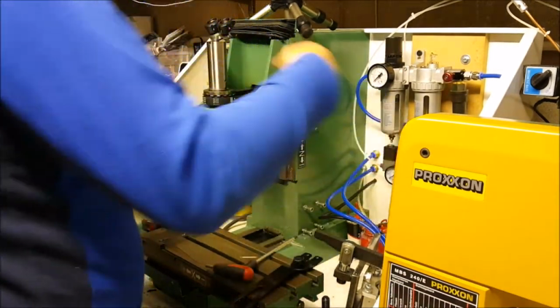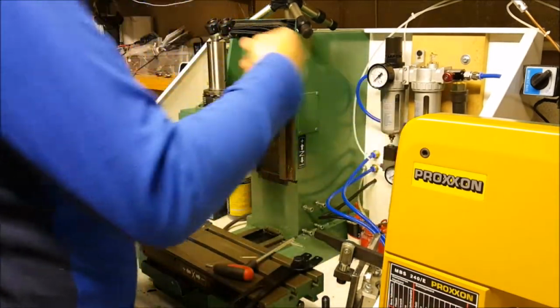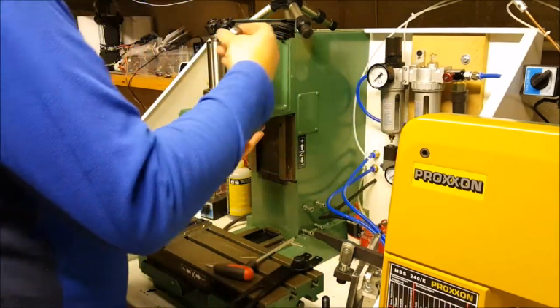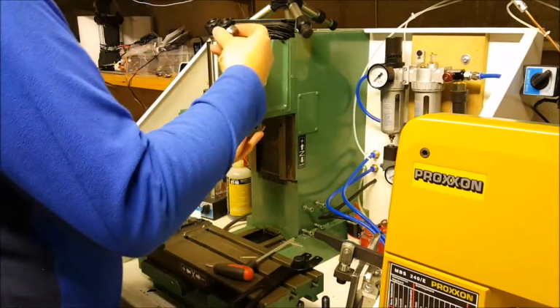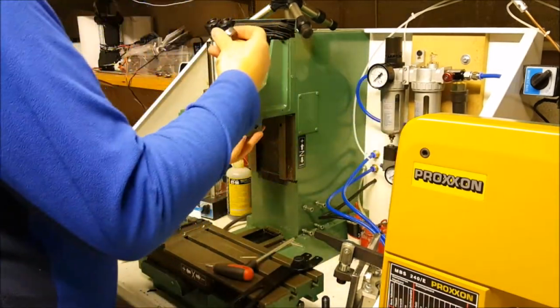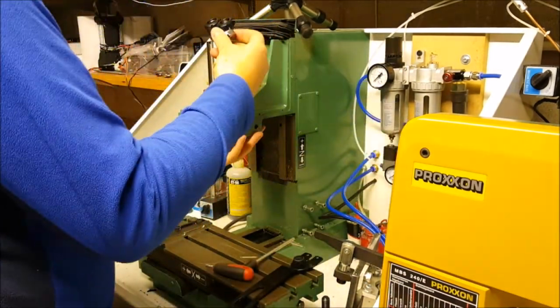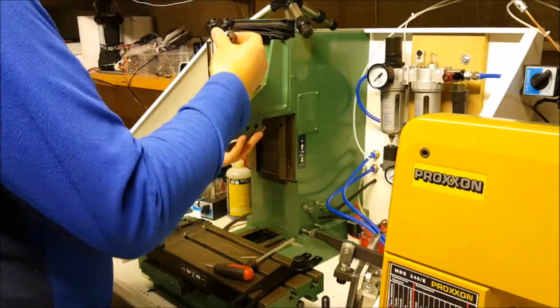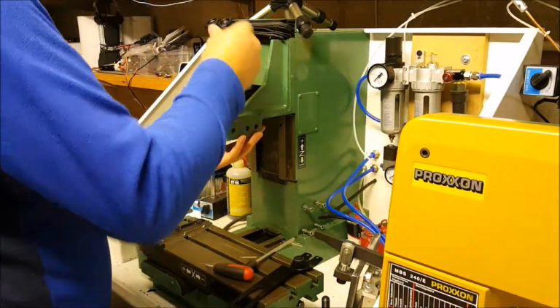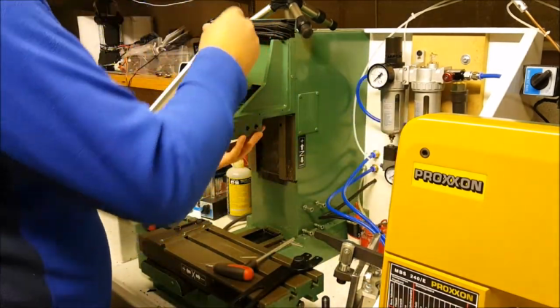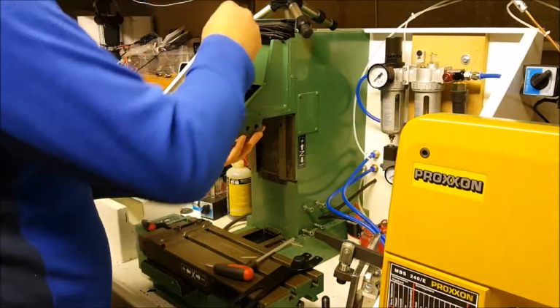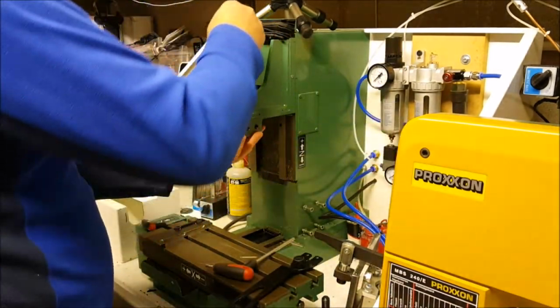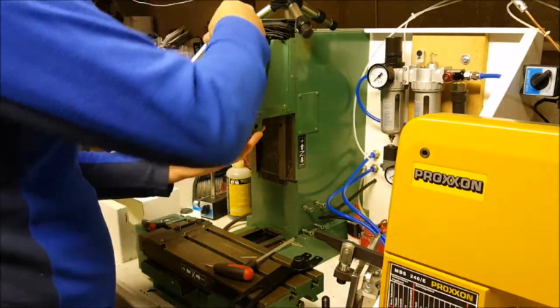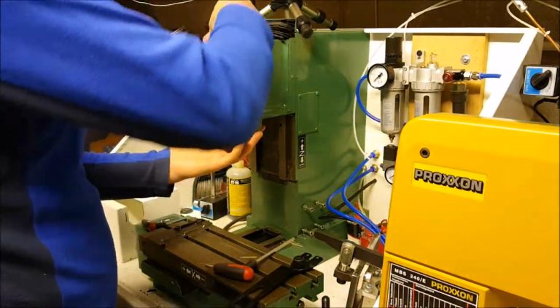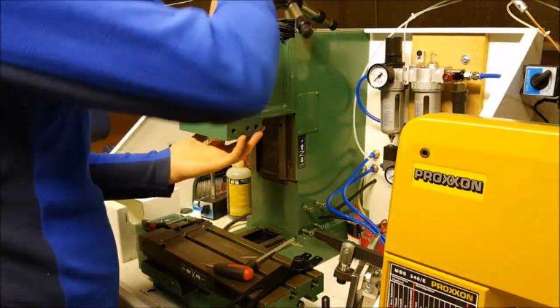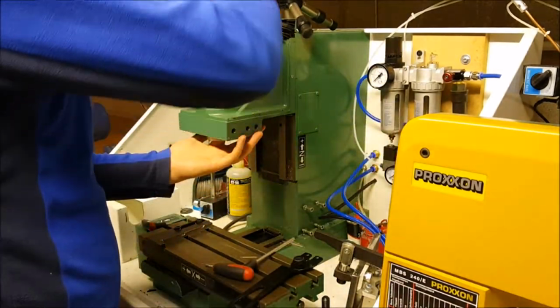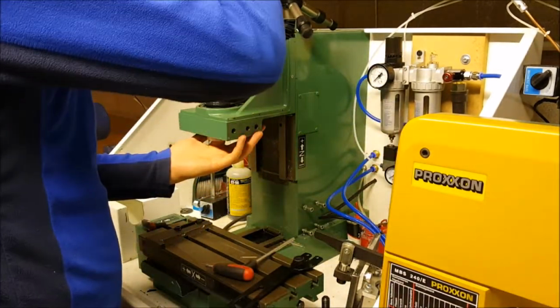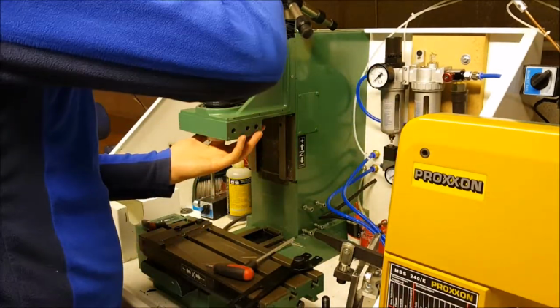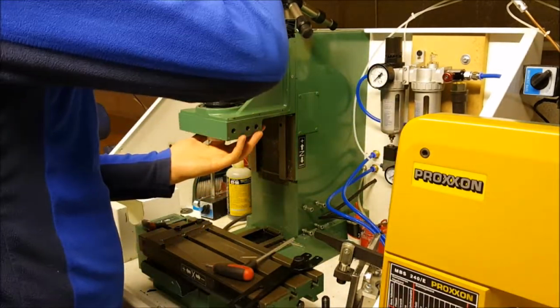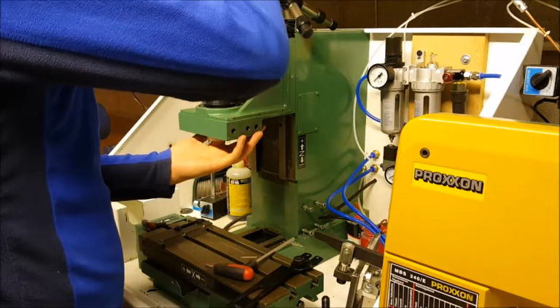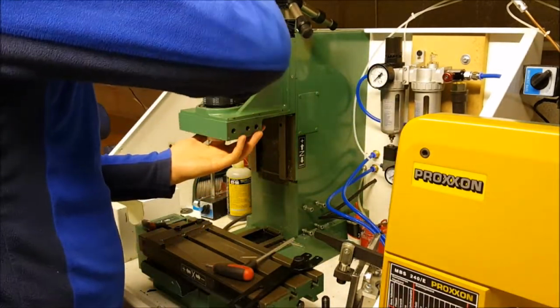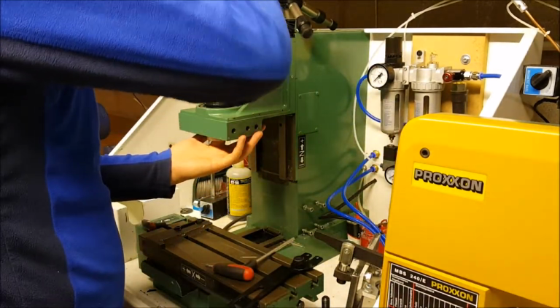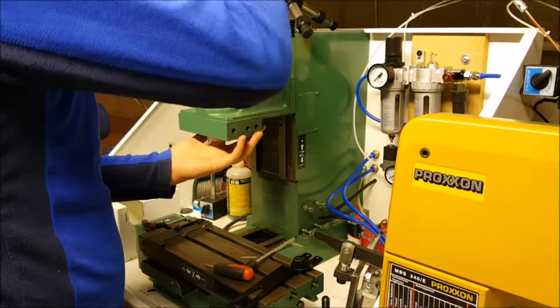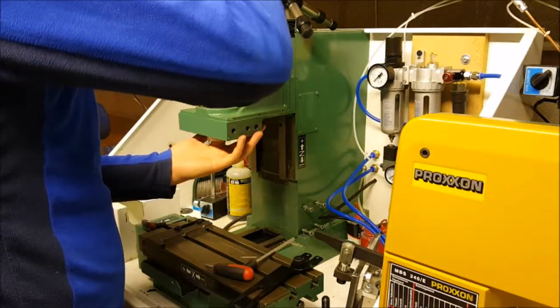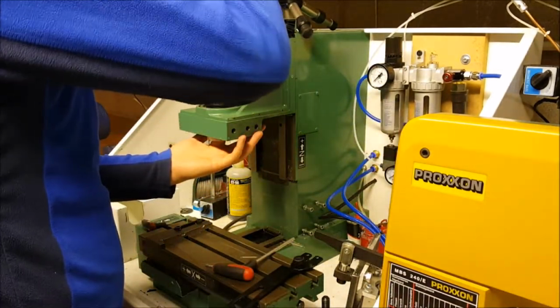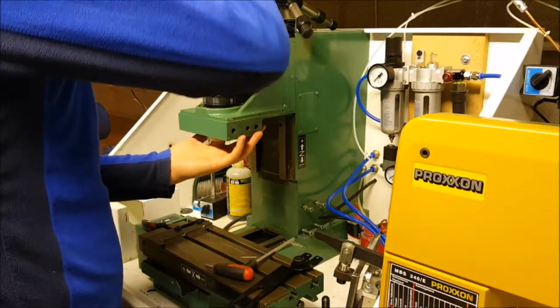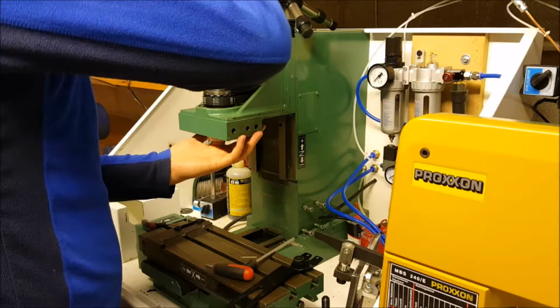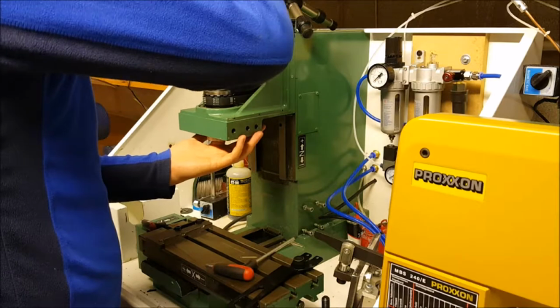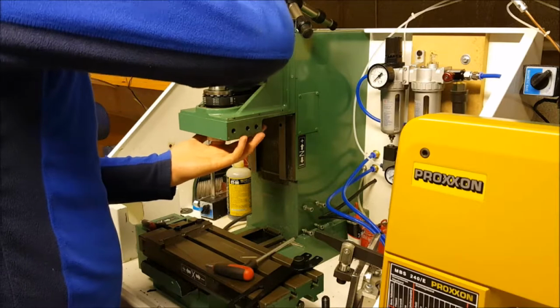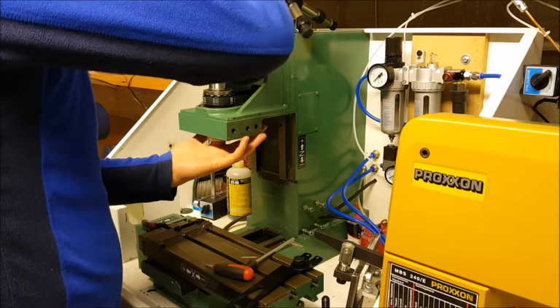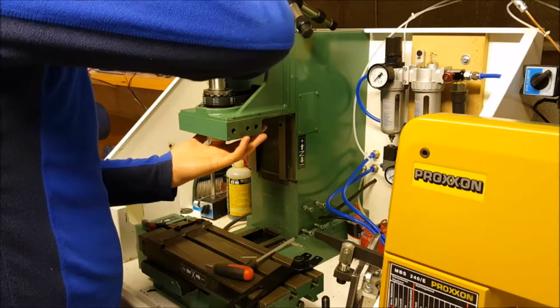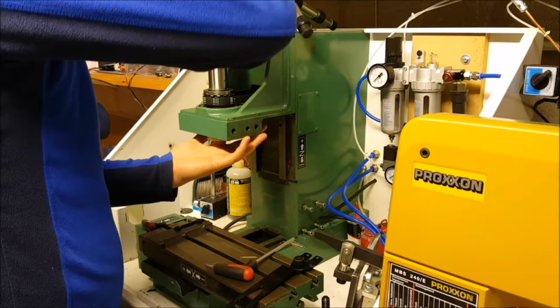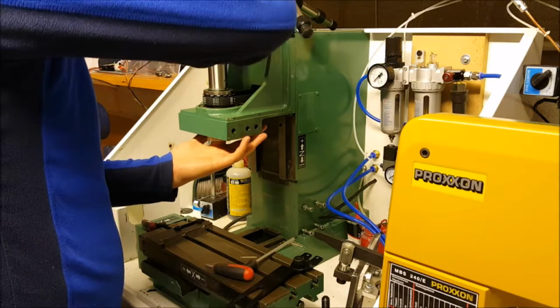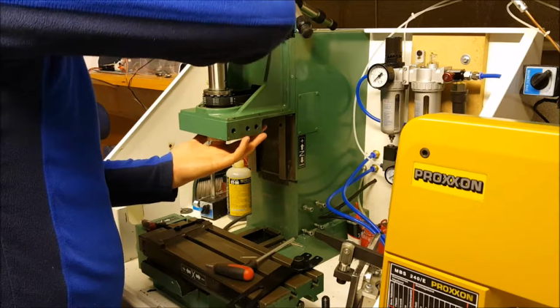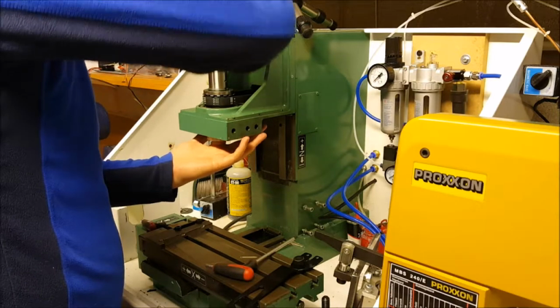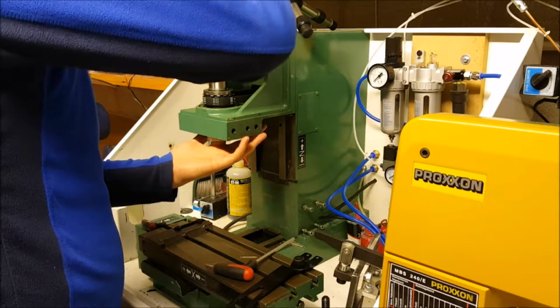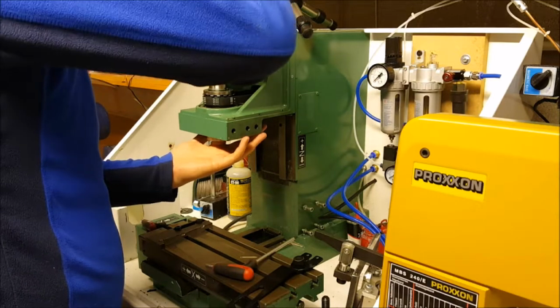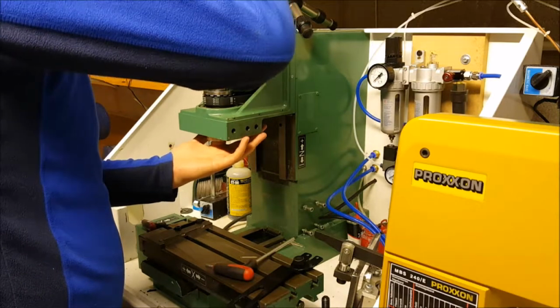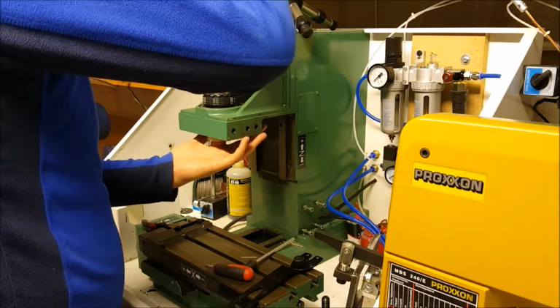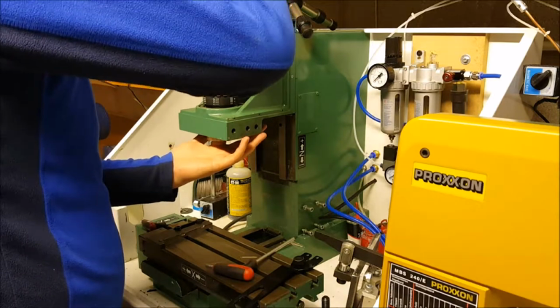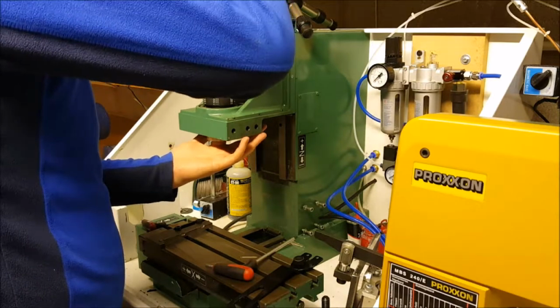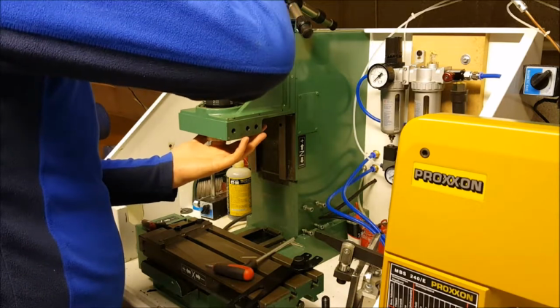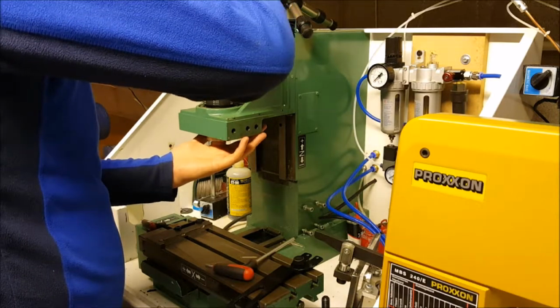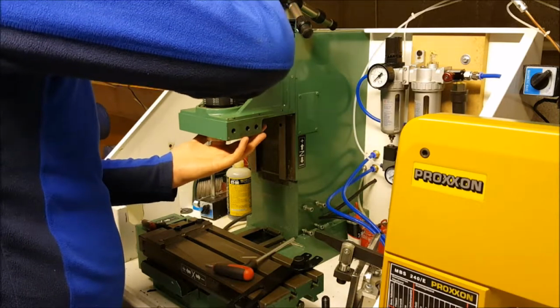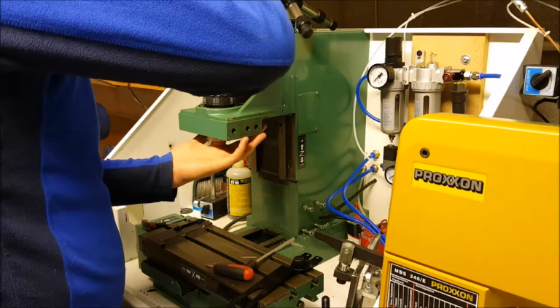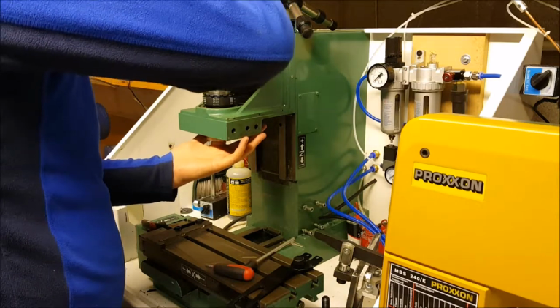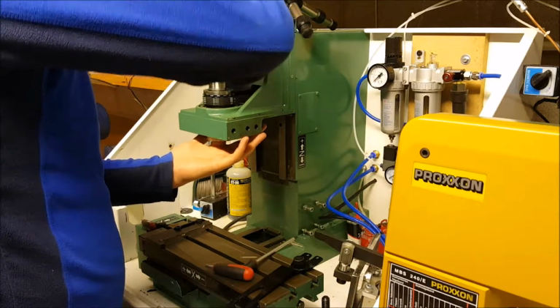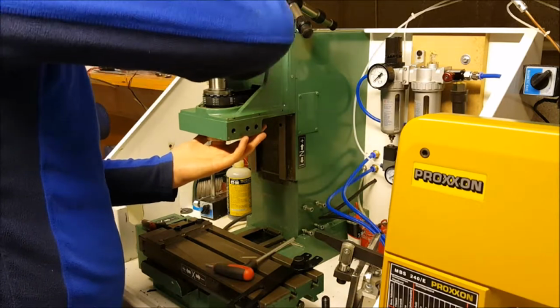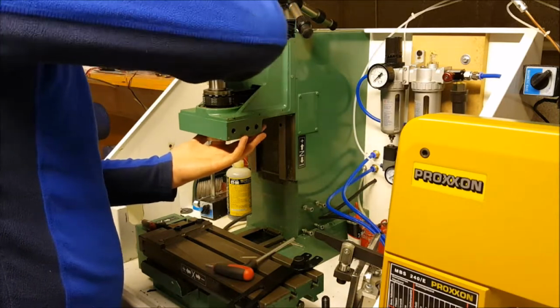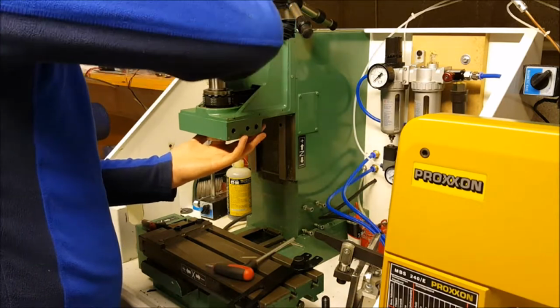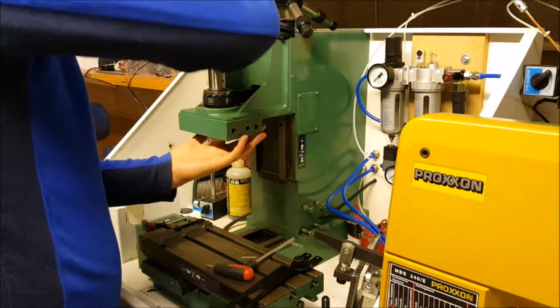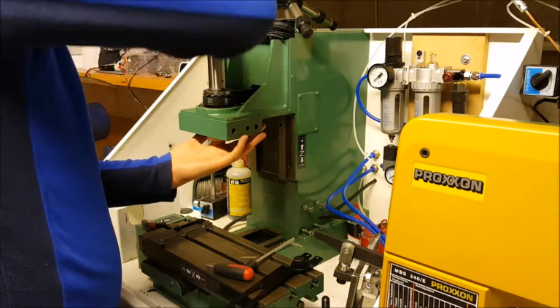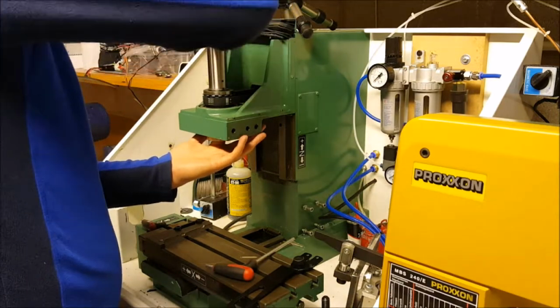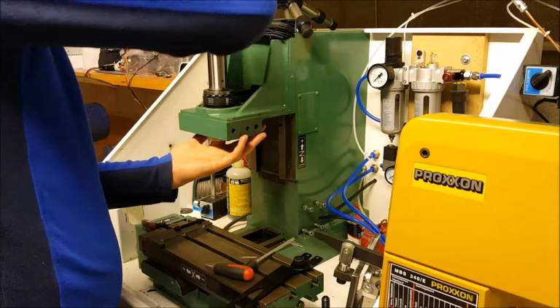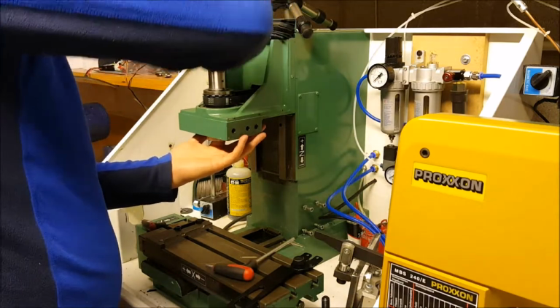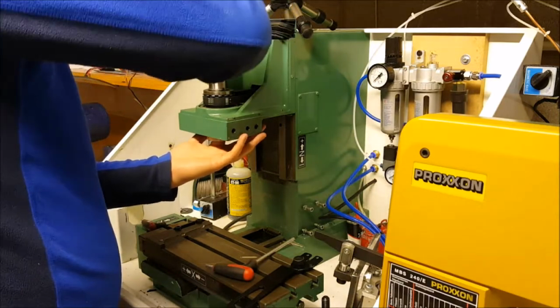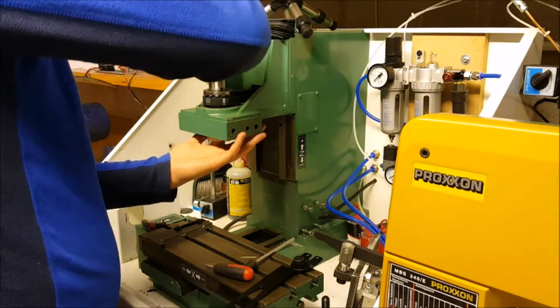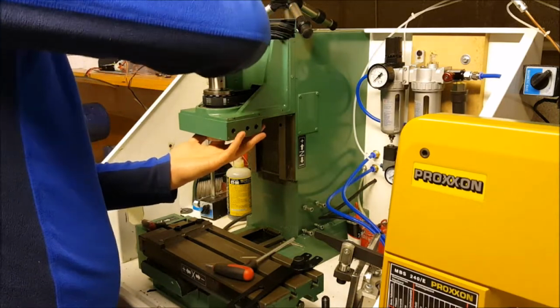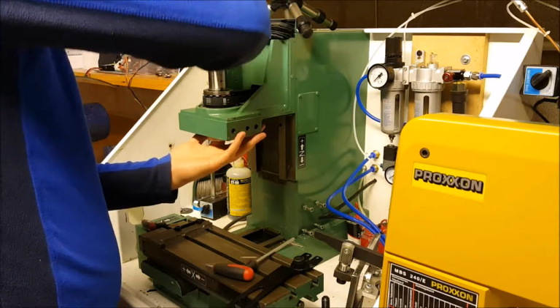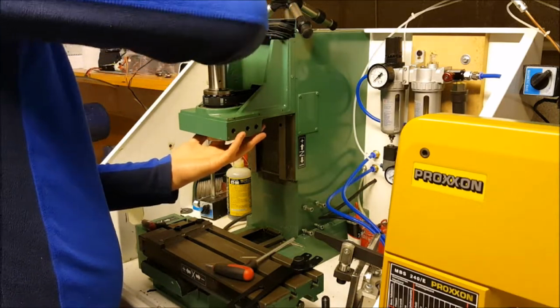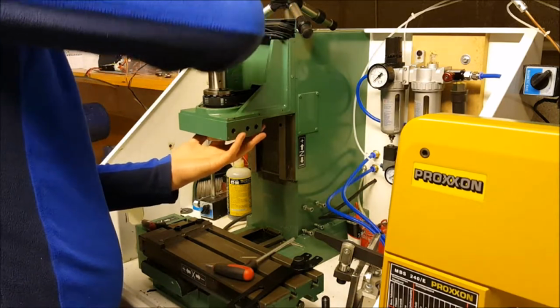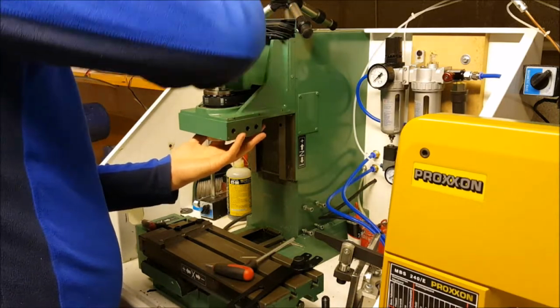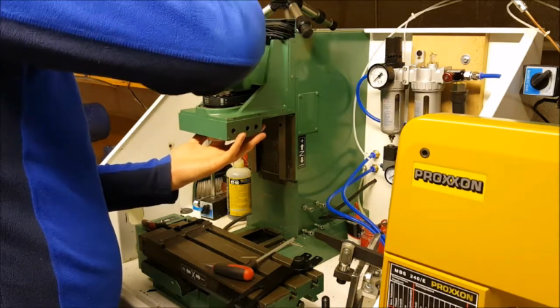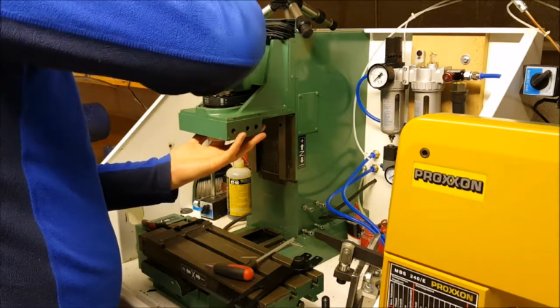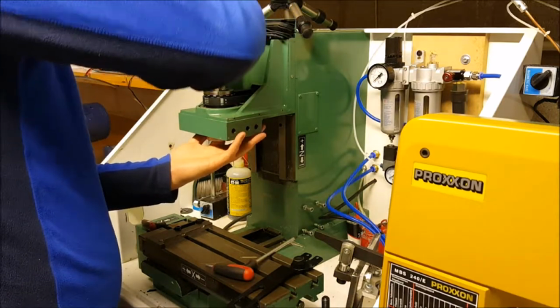I think there's going to be some beeping out going on here. This is what my kids call my garage language.